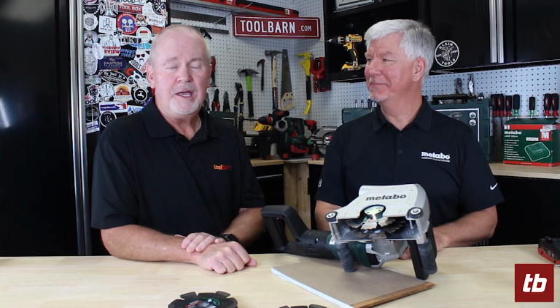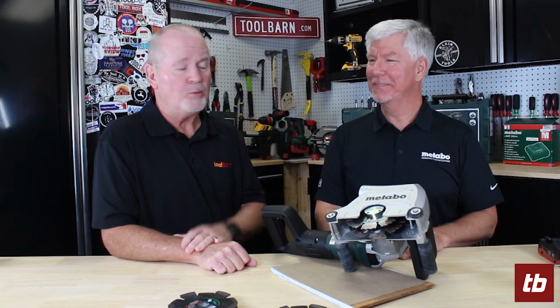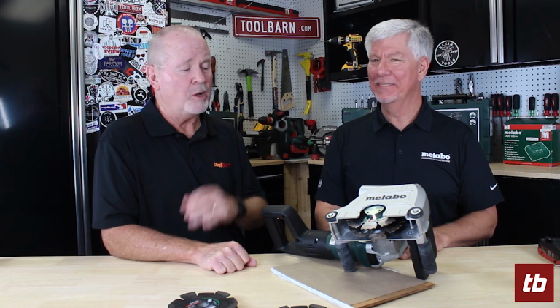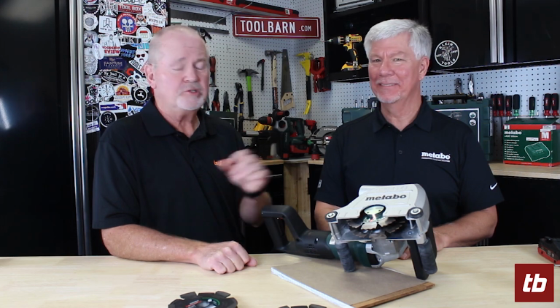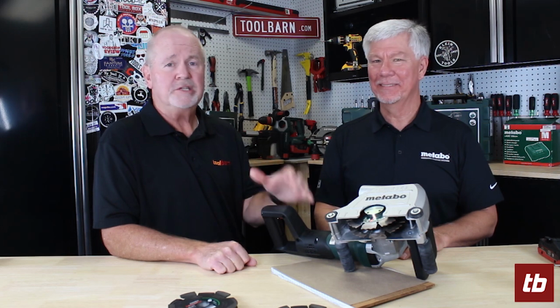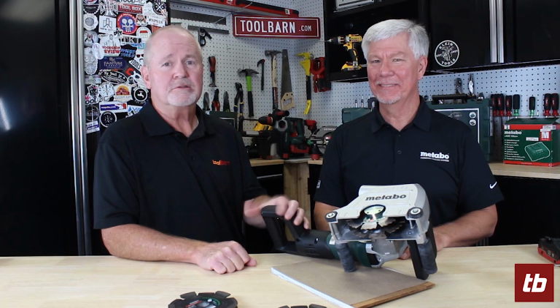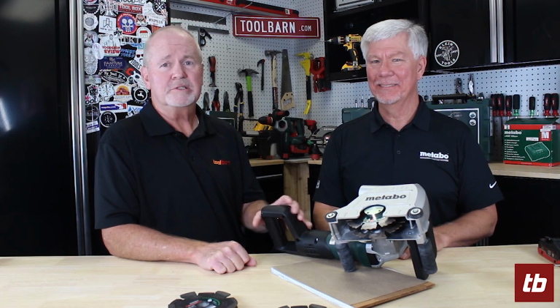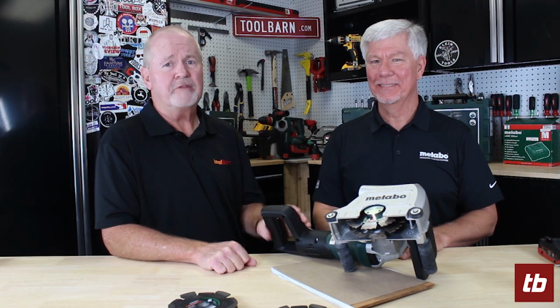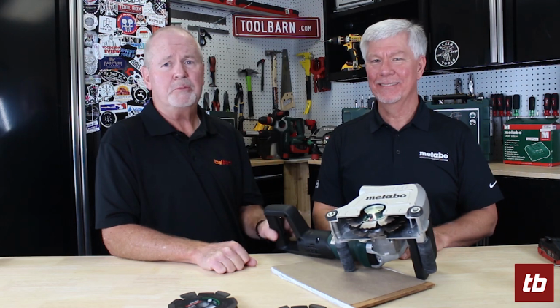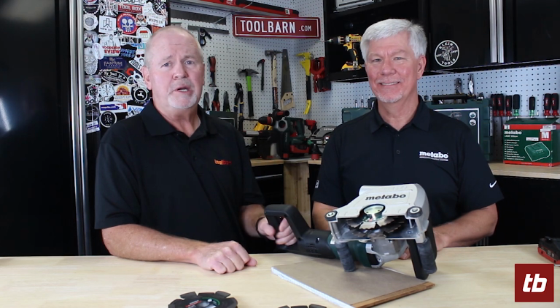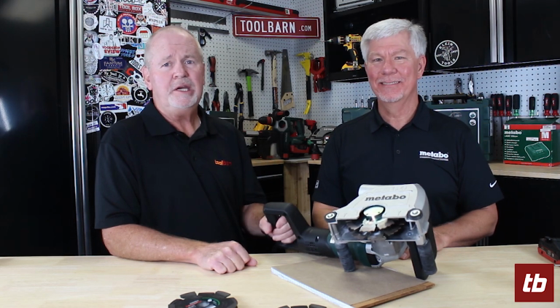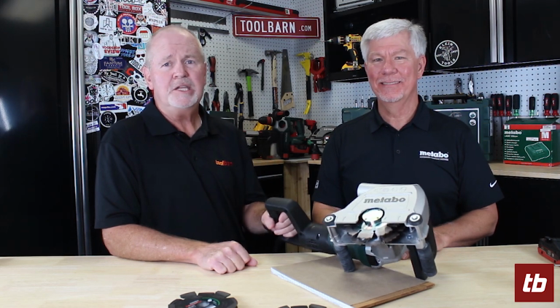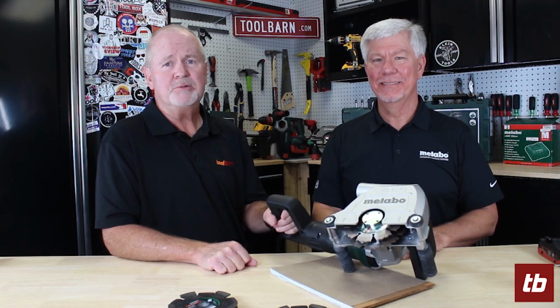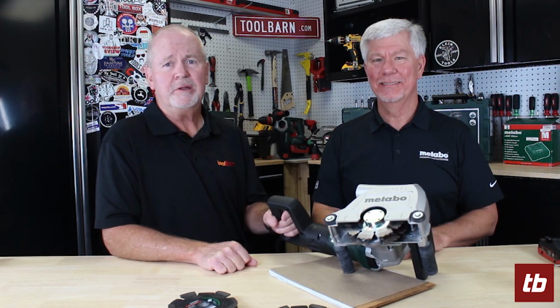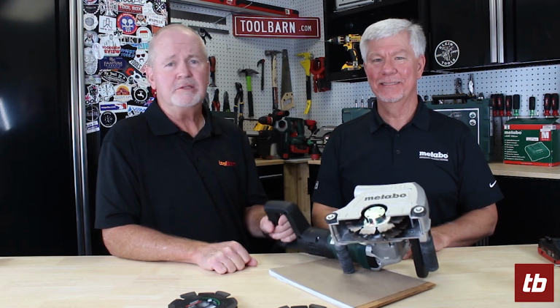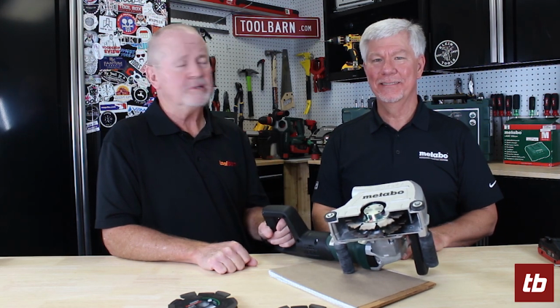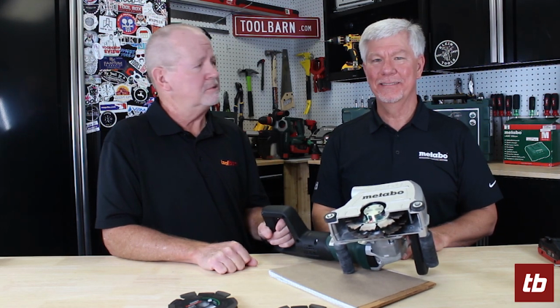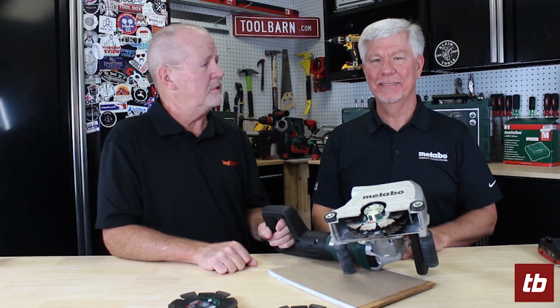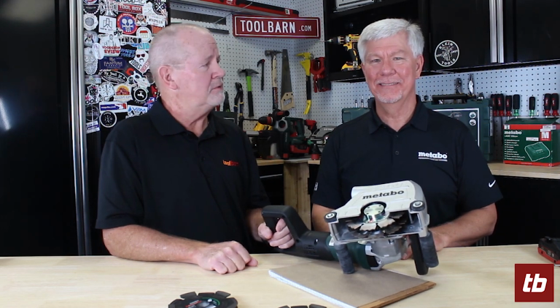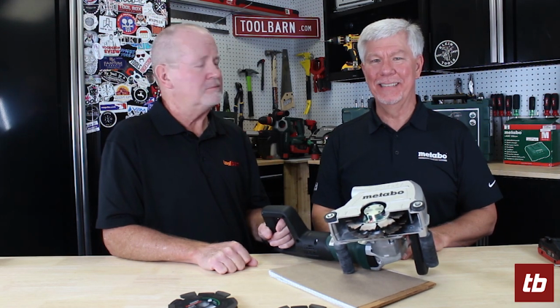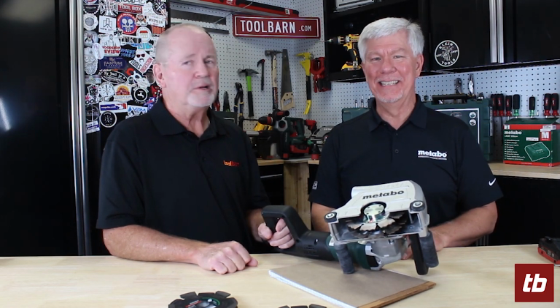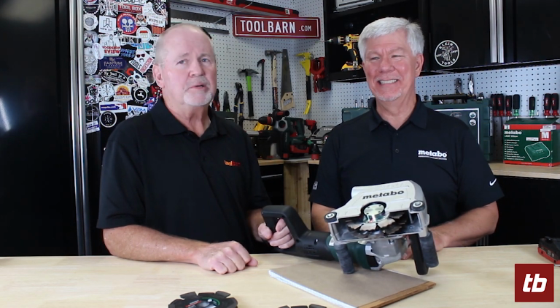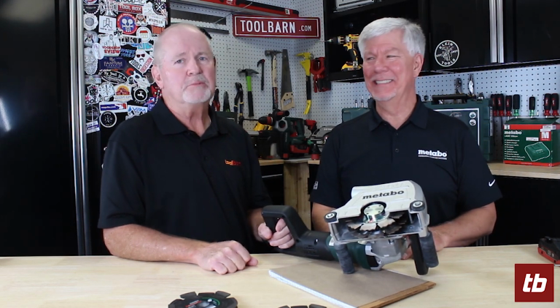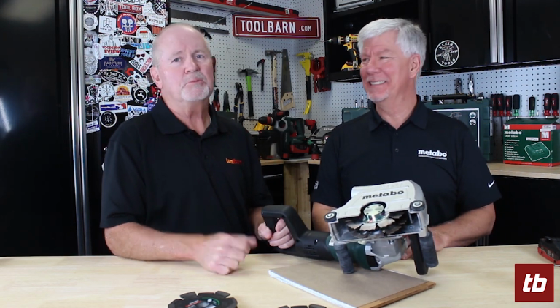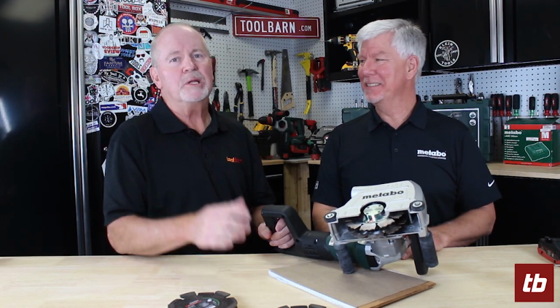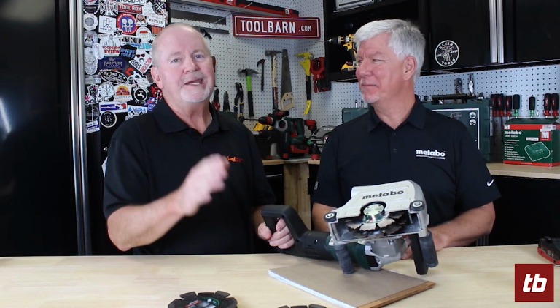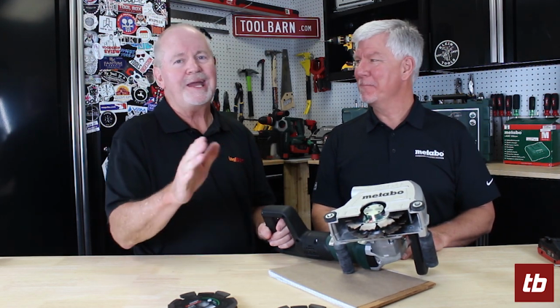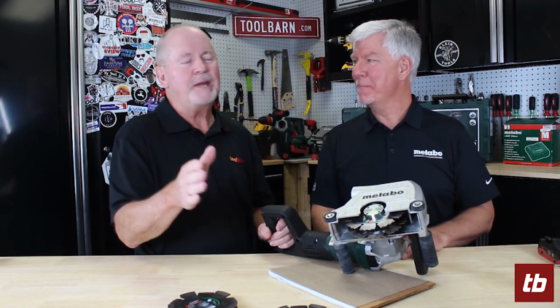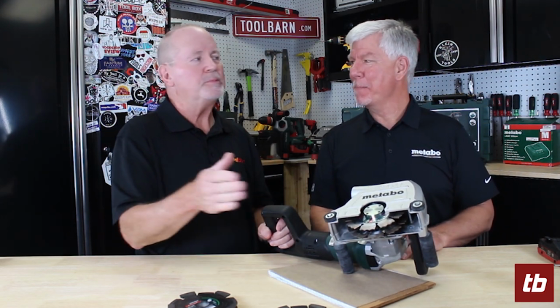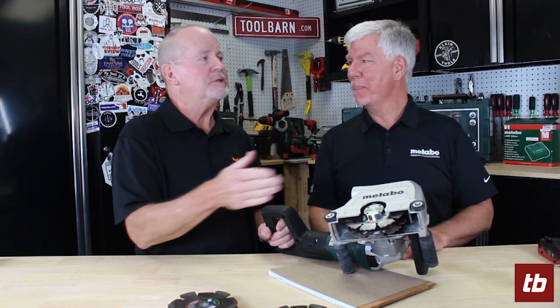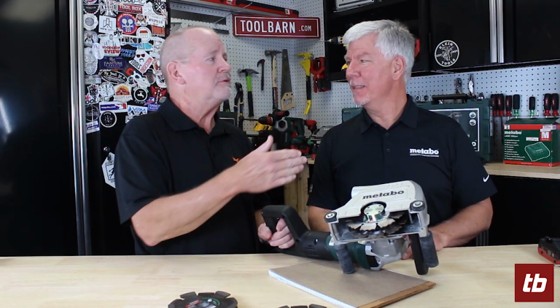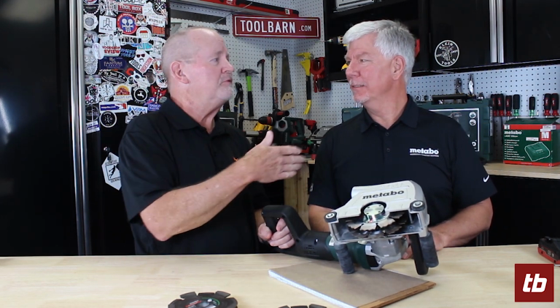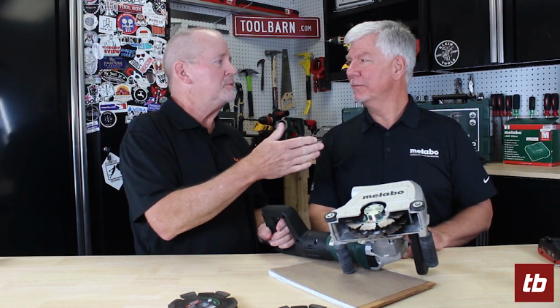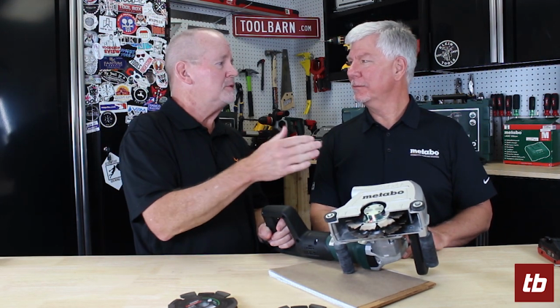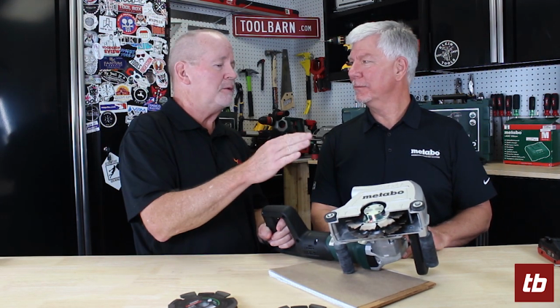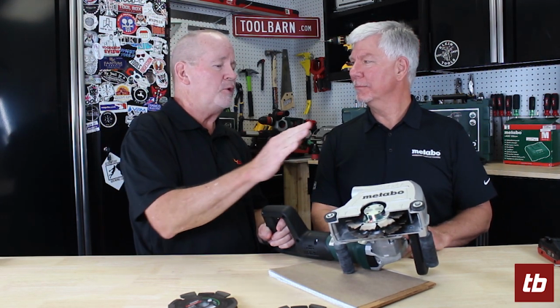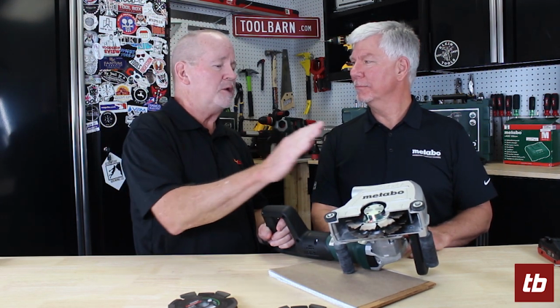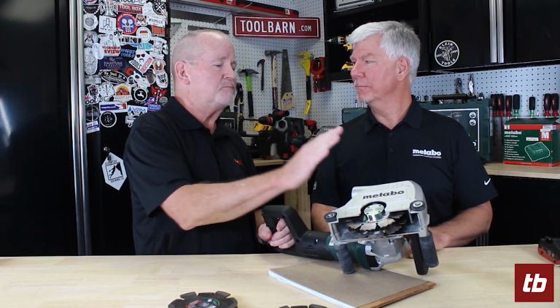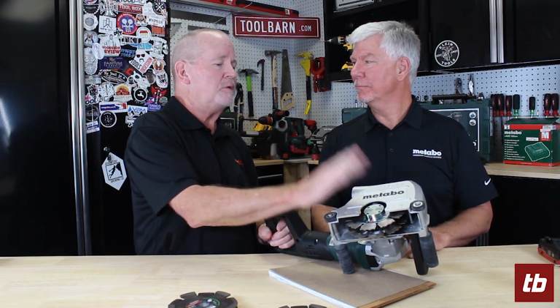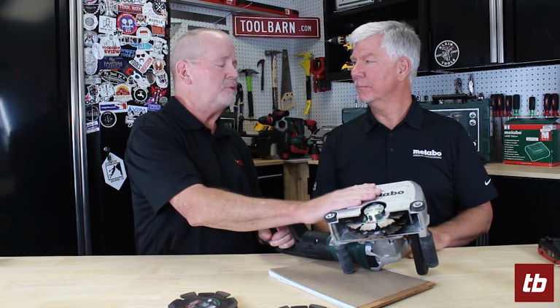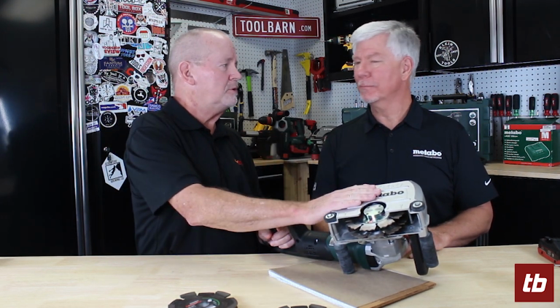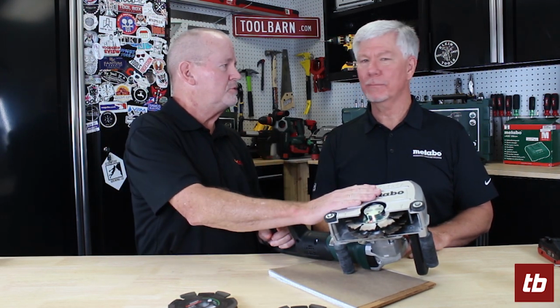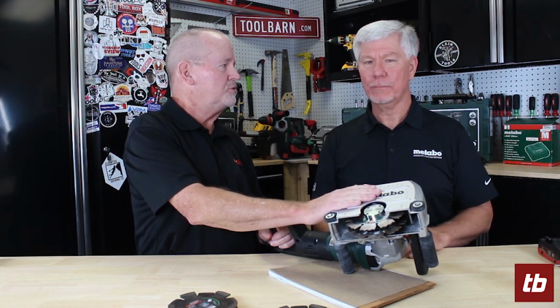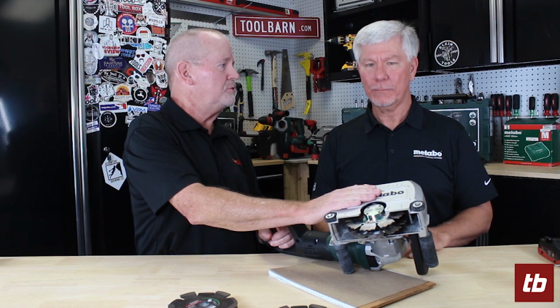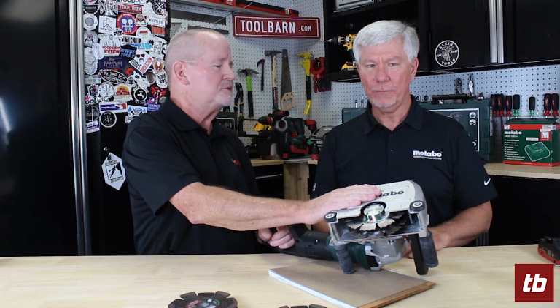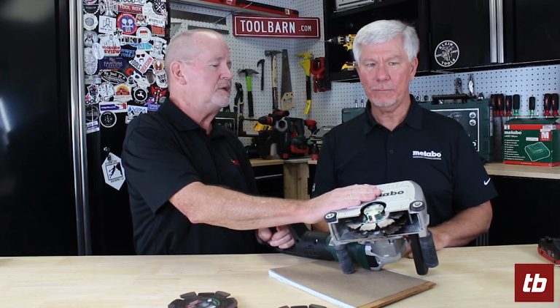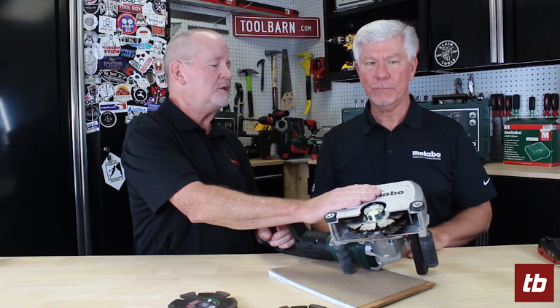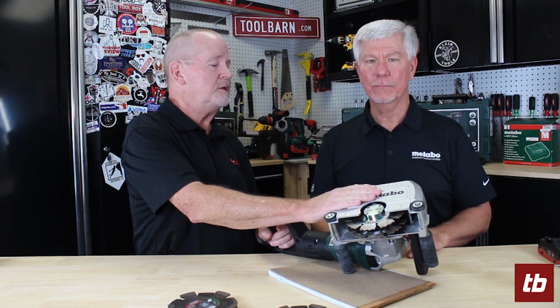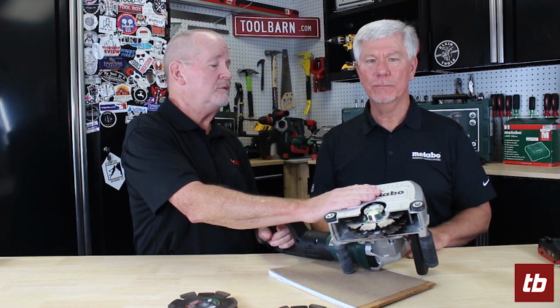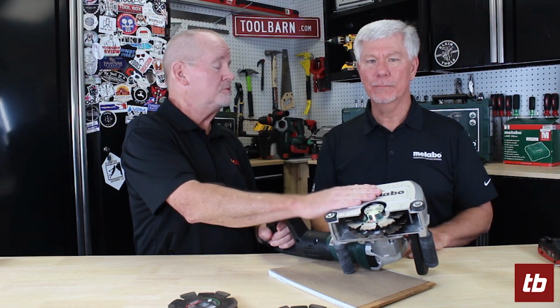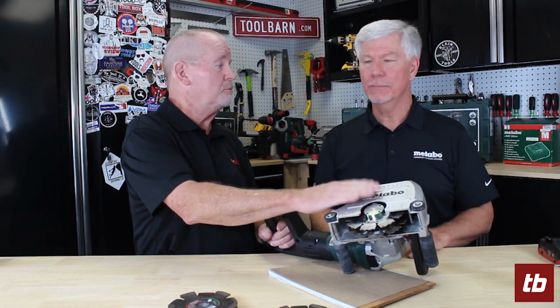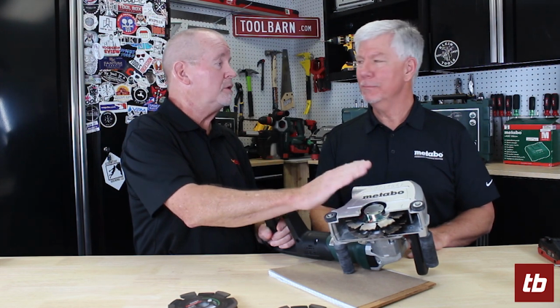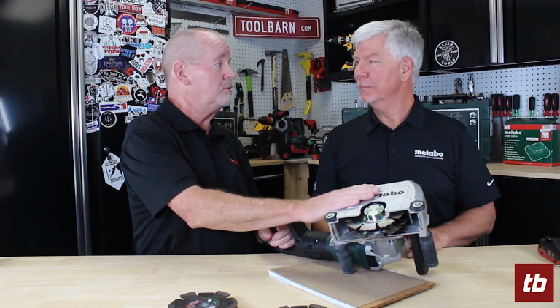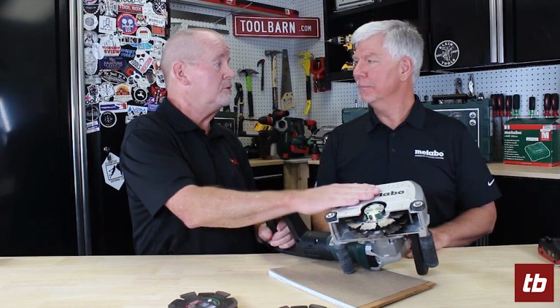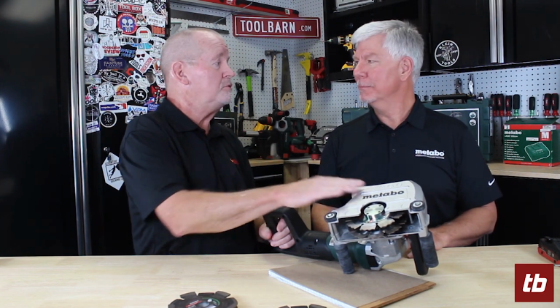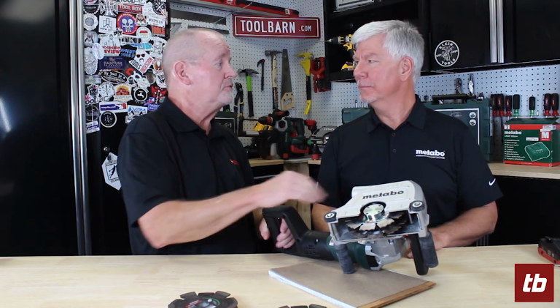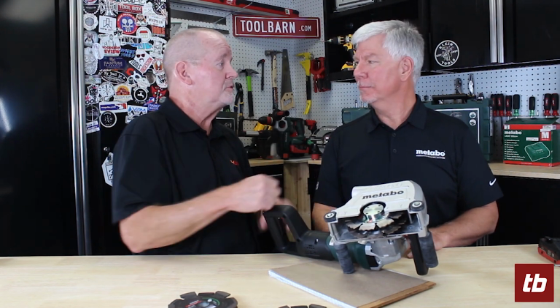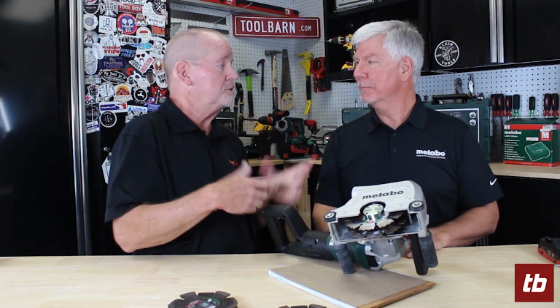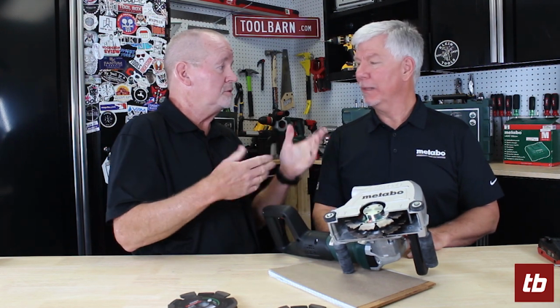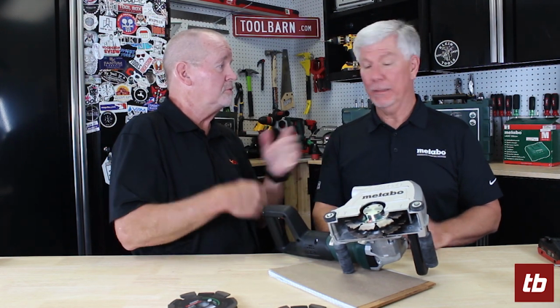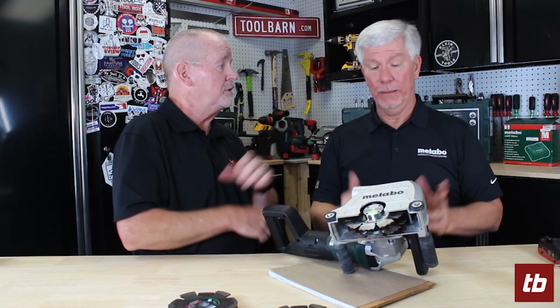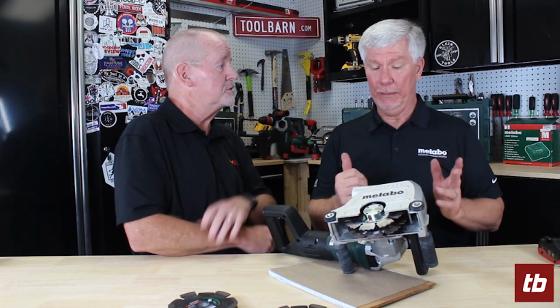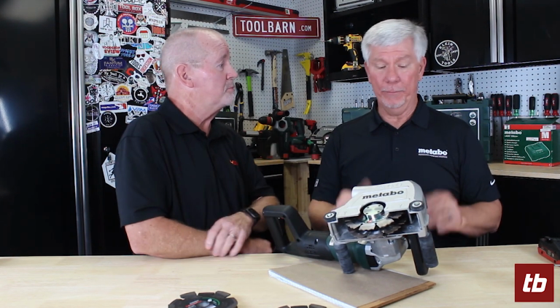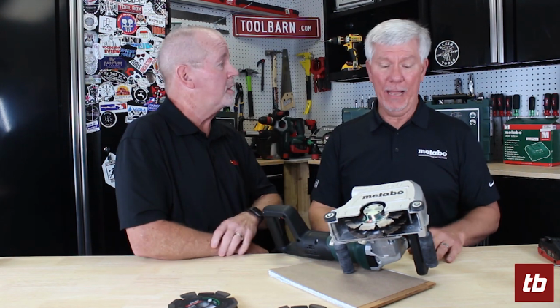Hey wall chasers, everybody needs one of these things, right? Well, probably not, but Terry from Metabo has brought one here to show us and there's really a good use for this thing, so tell us about it.